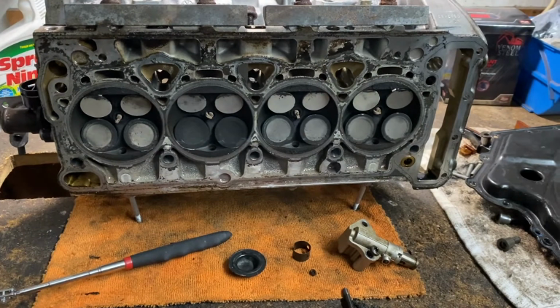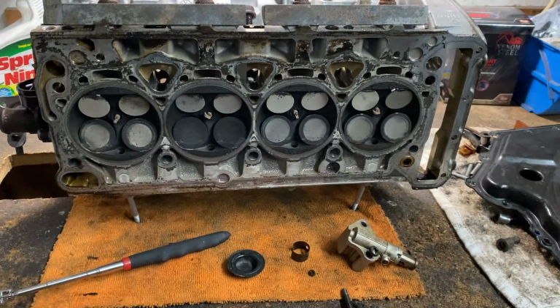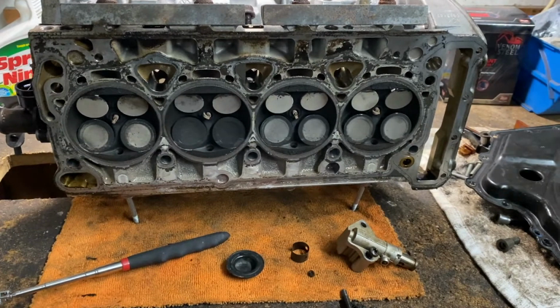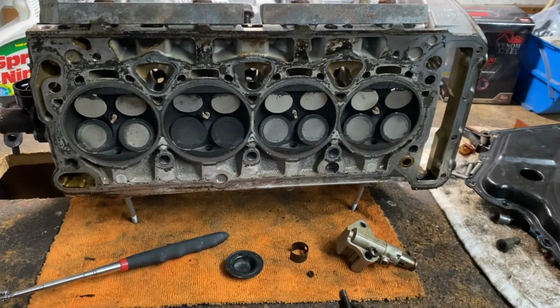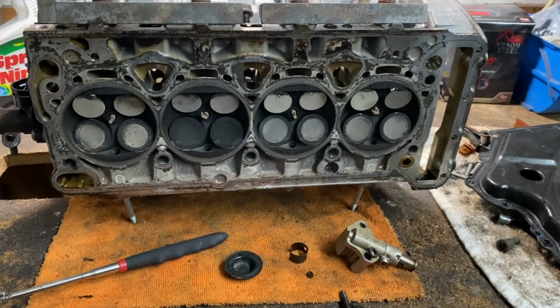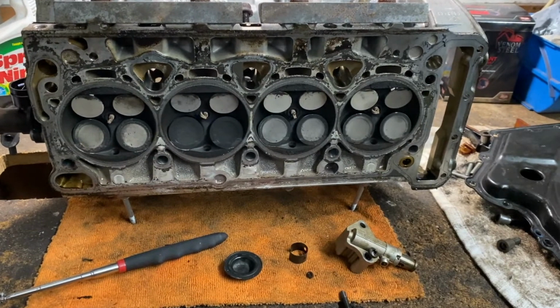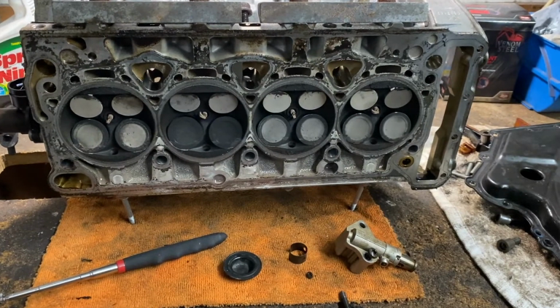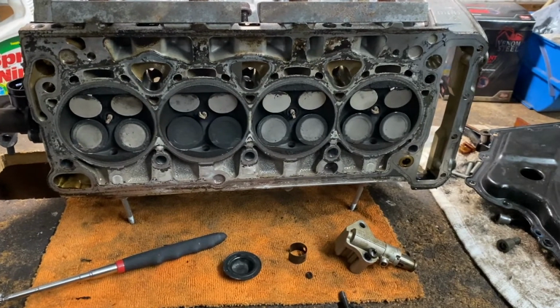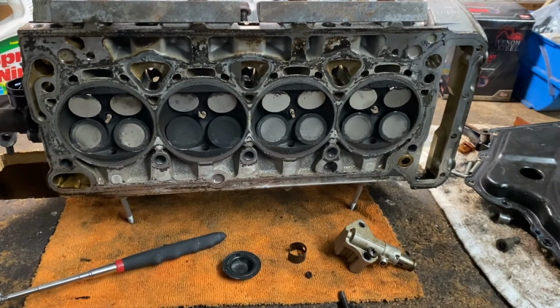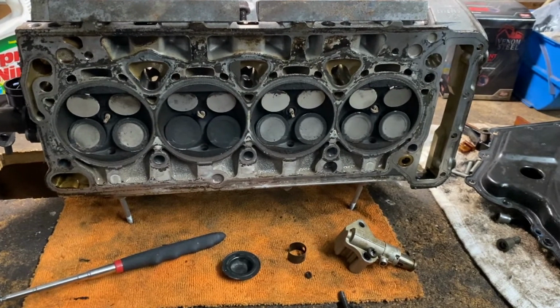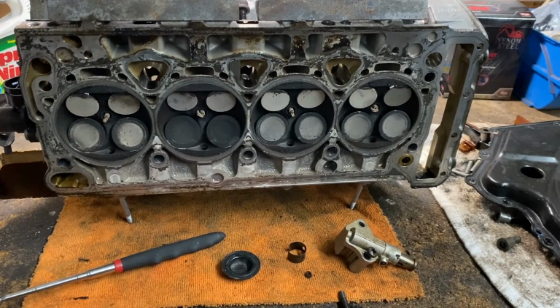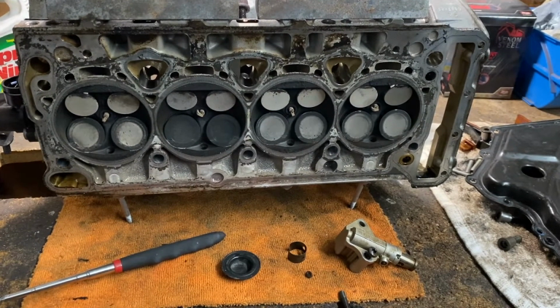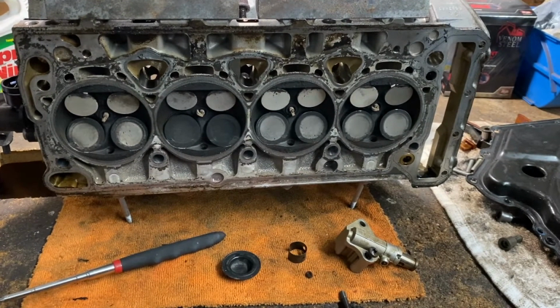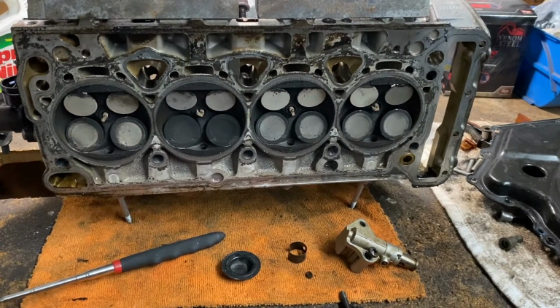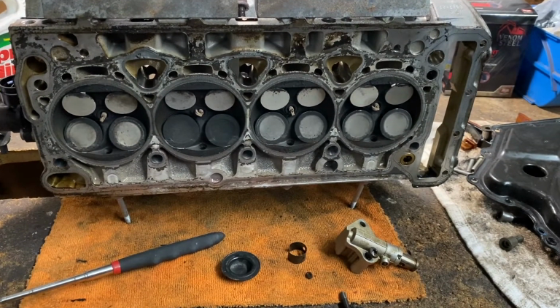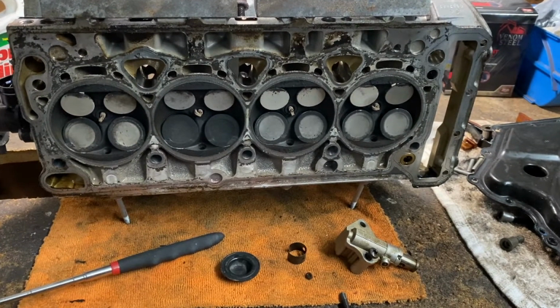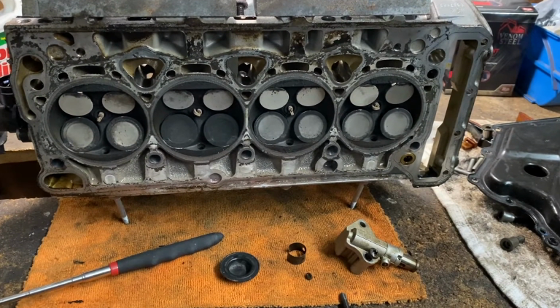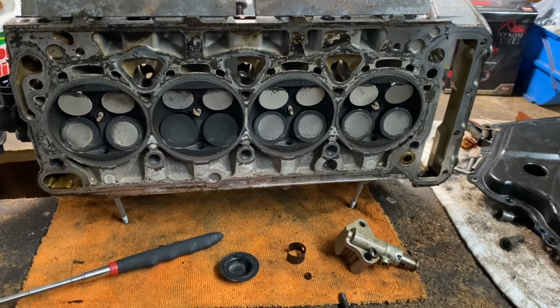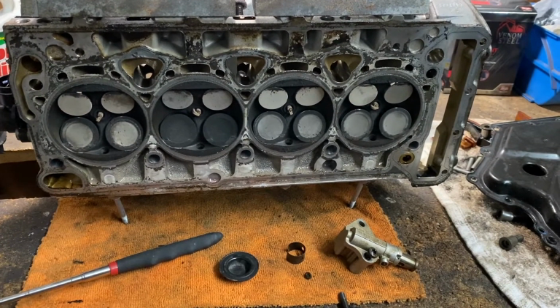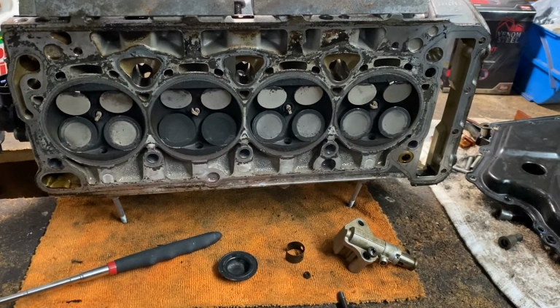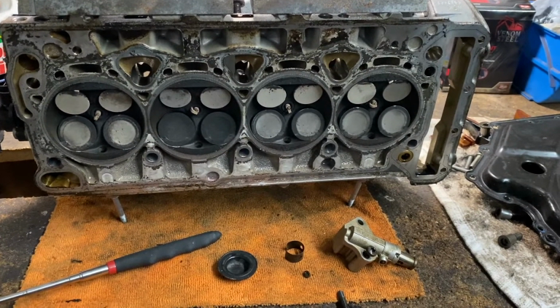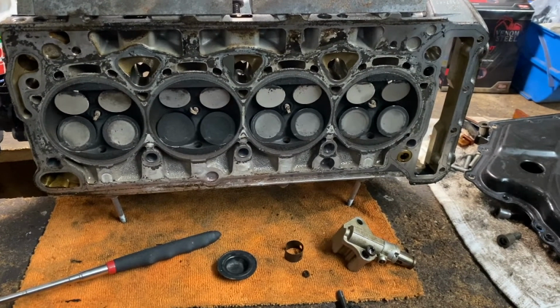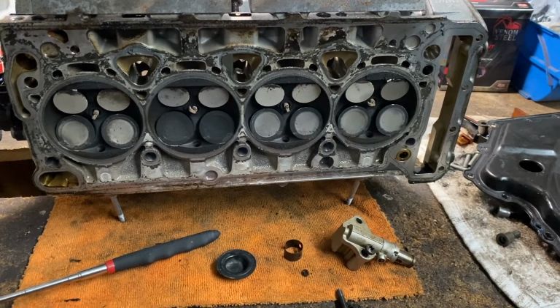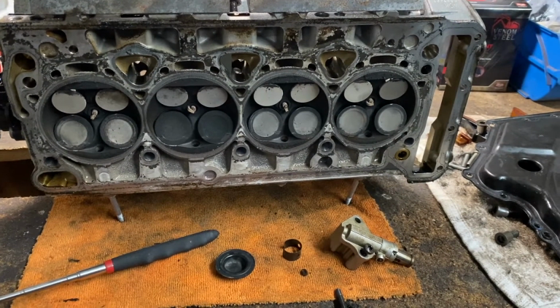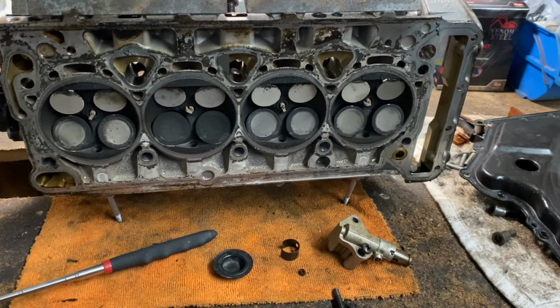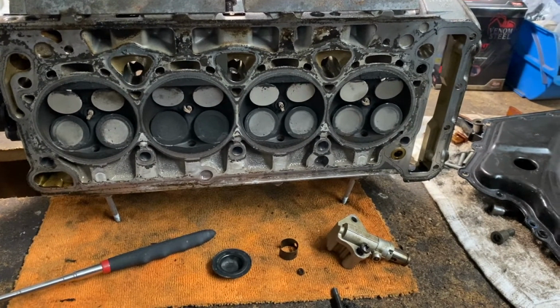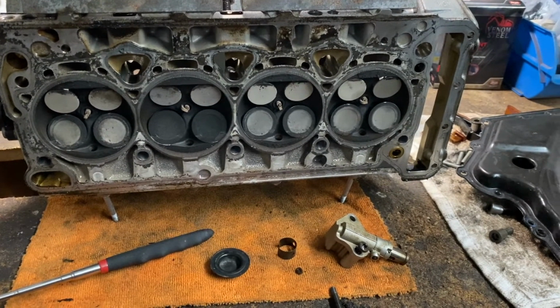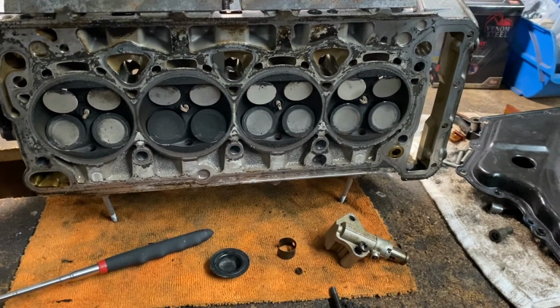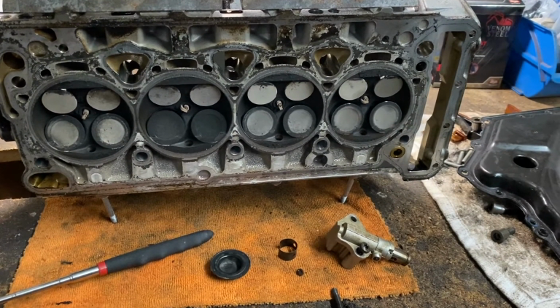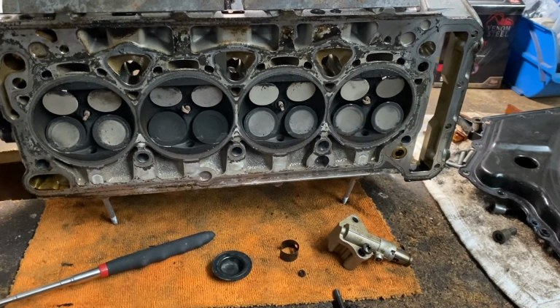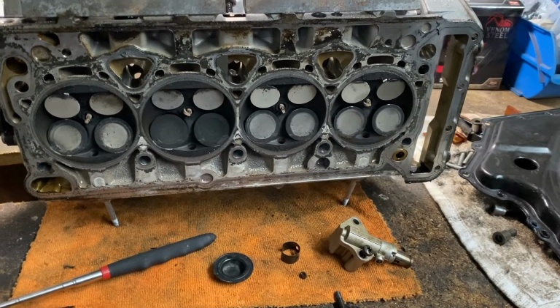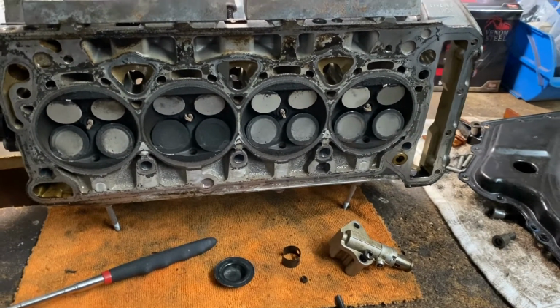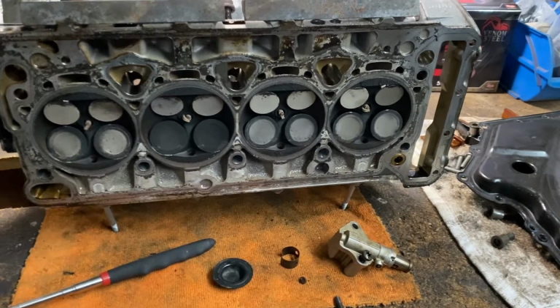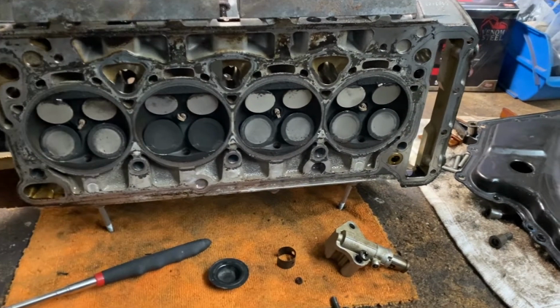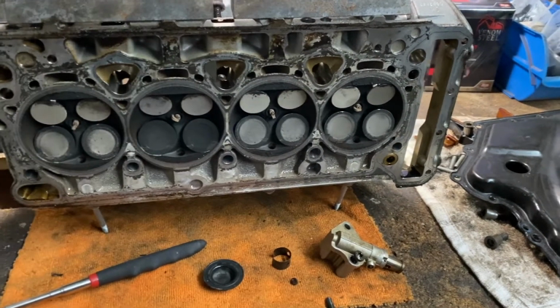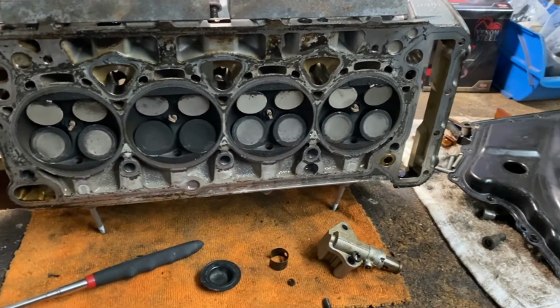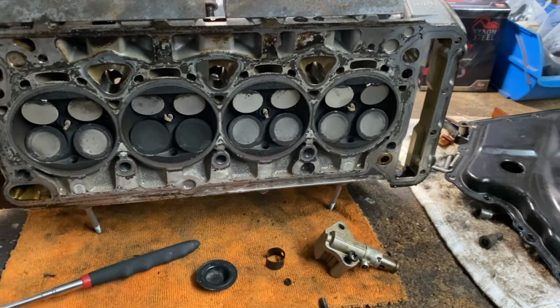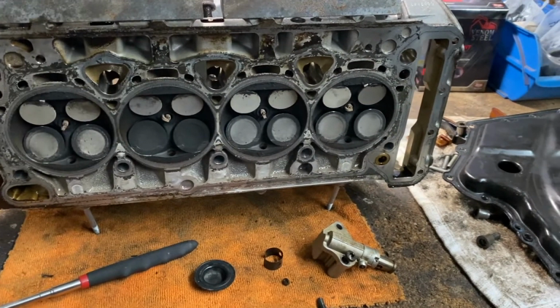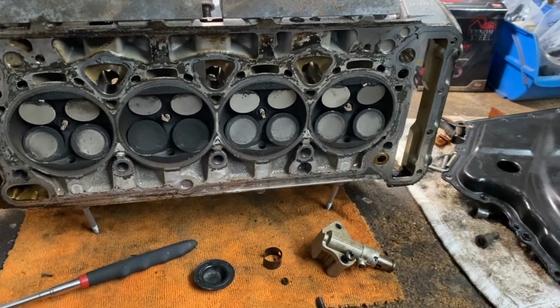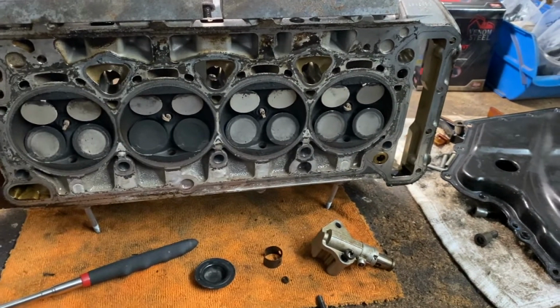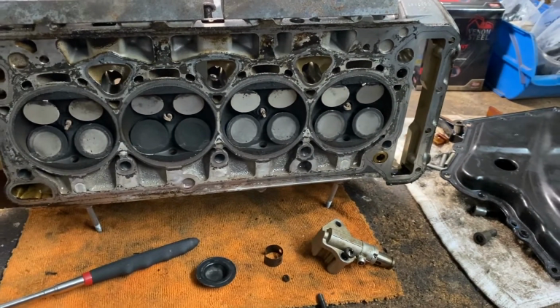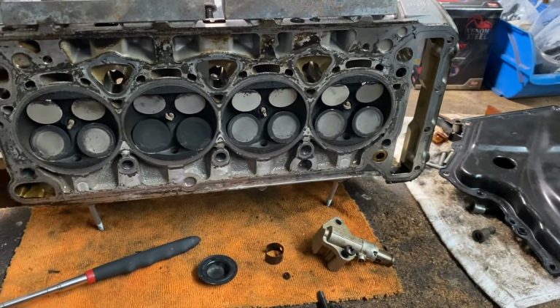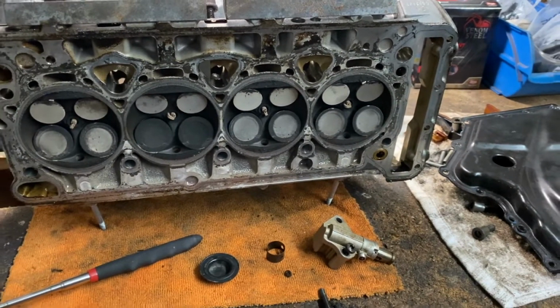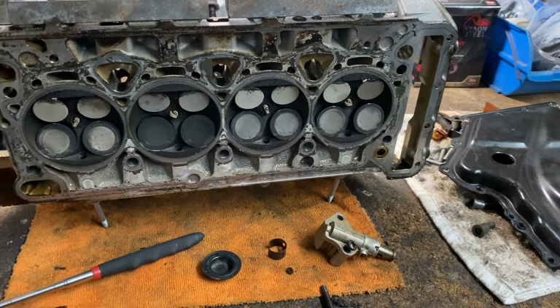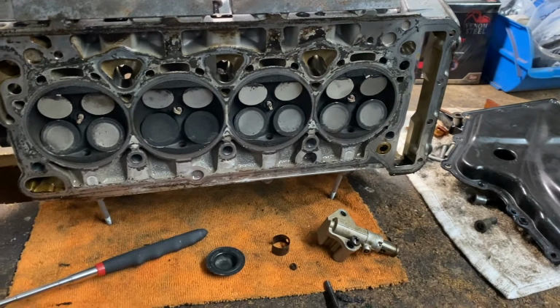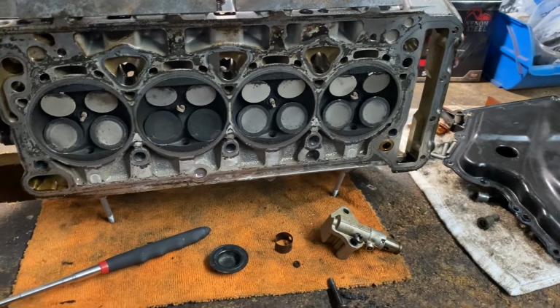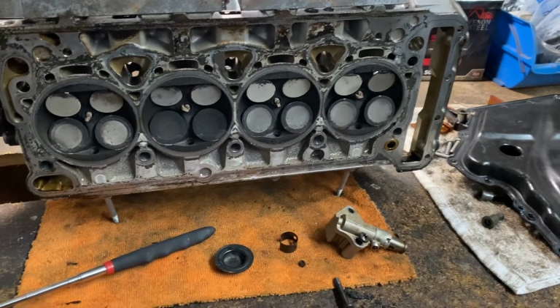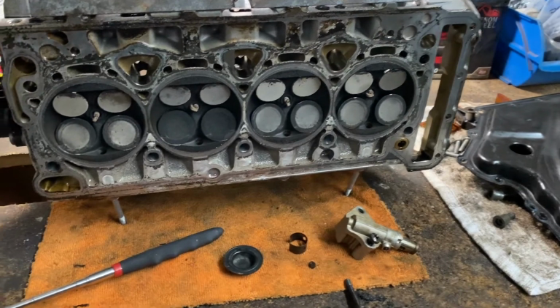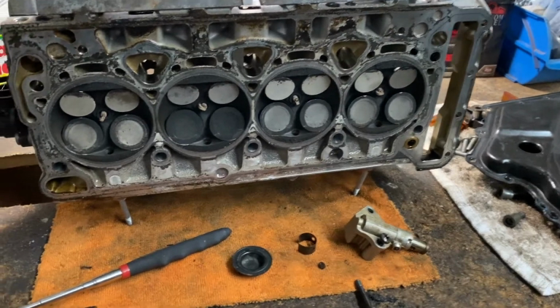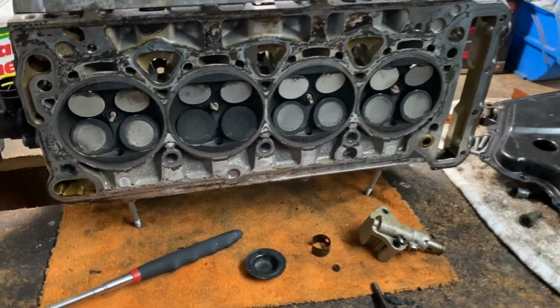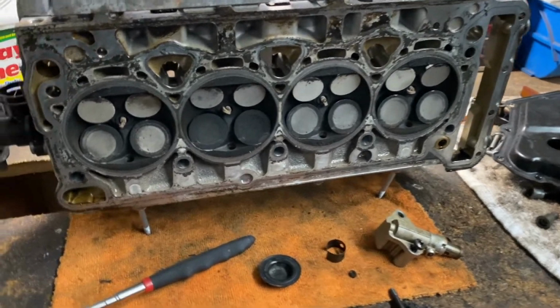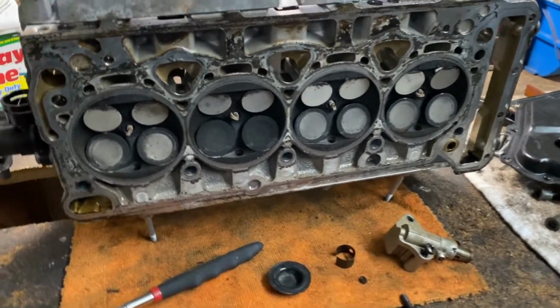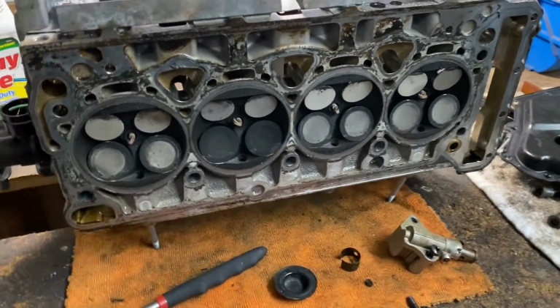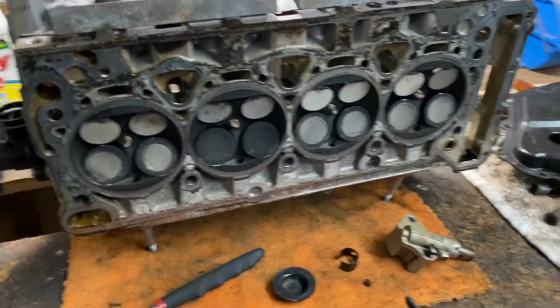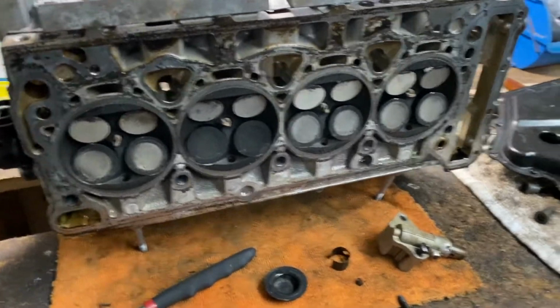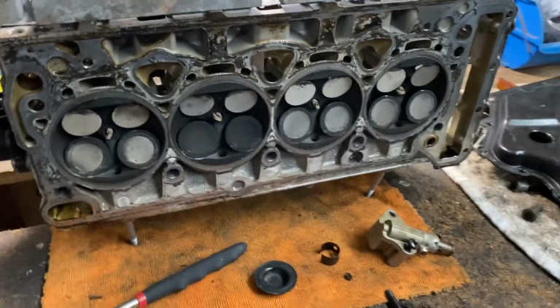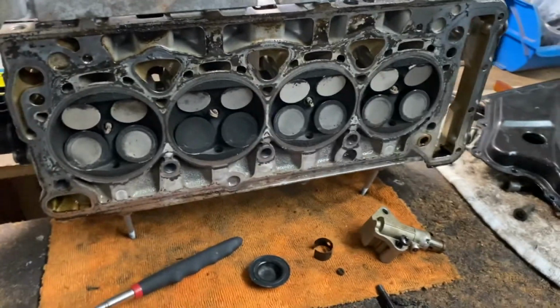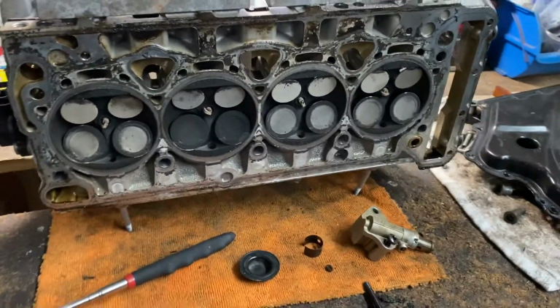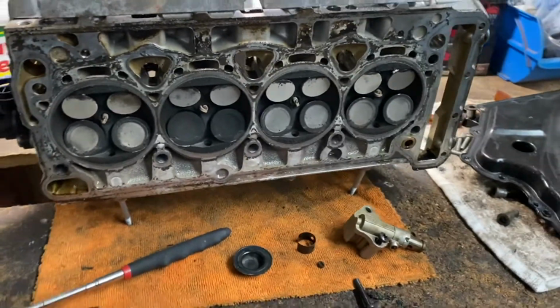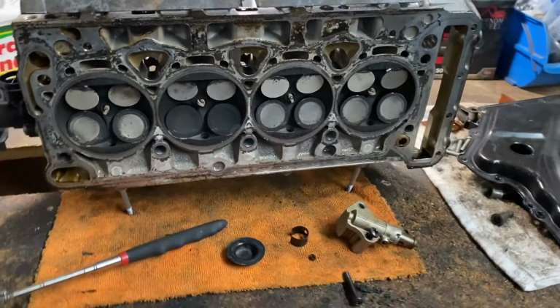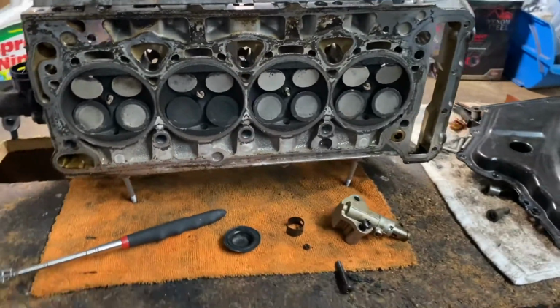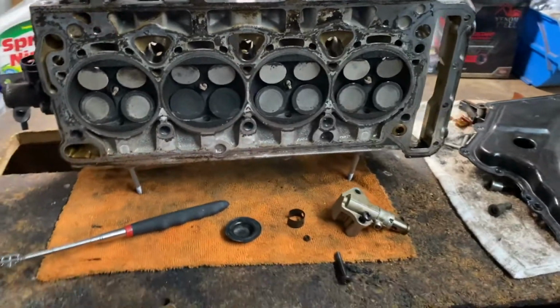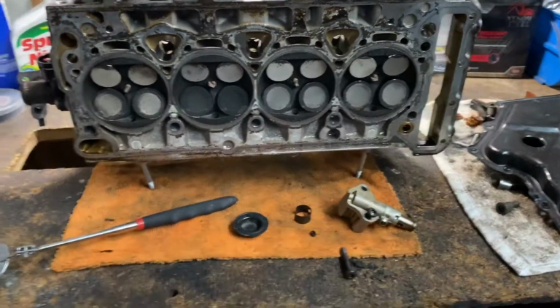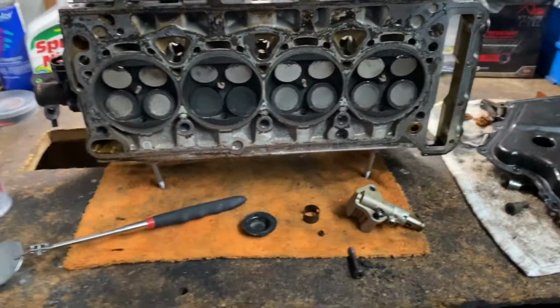Please like the video and subscribe. I'm doing more work on this car and I'll make videos on all the little things along the way.